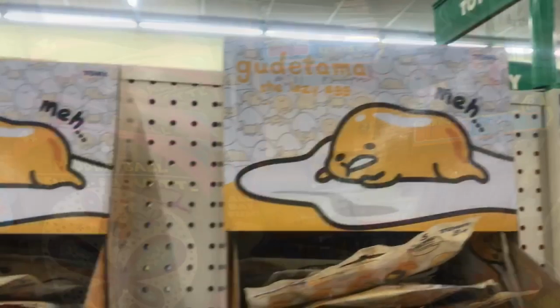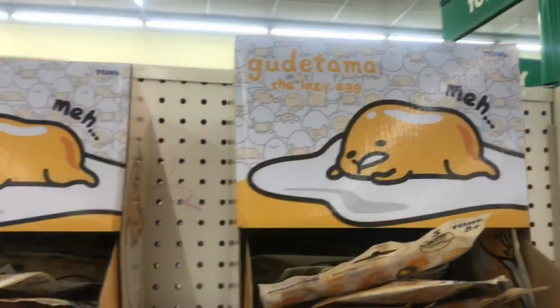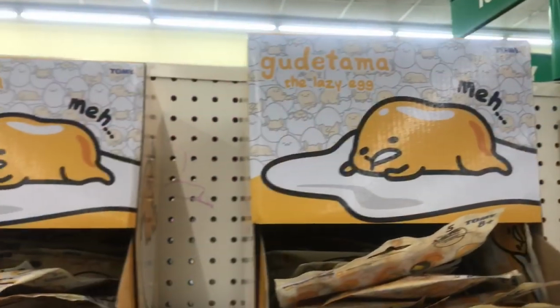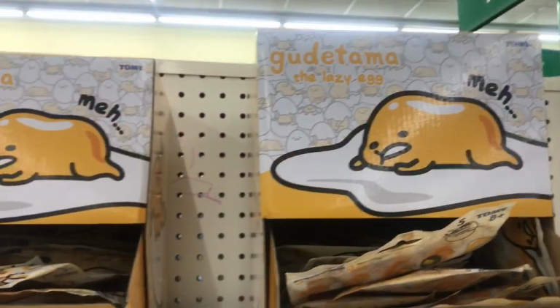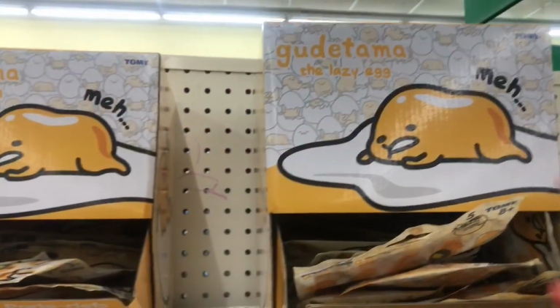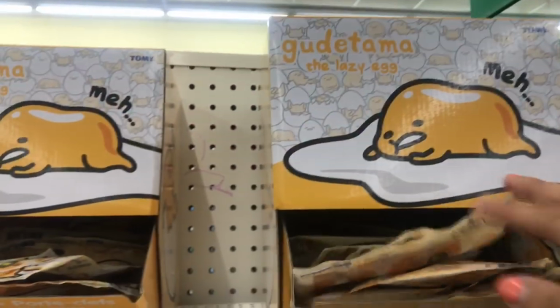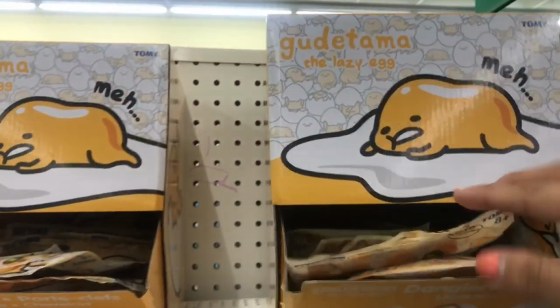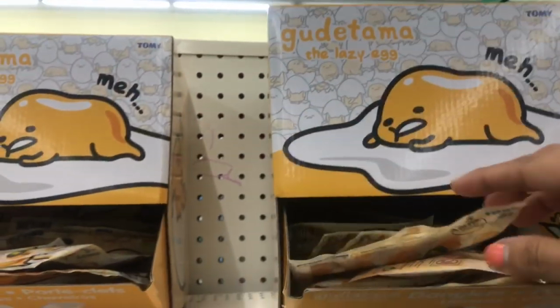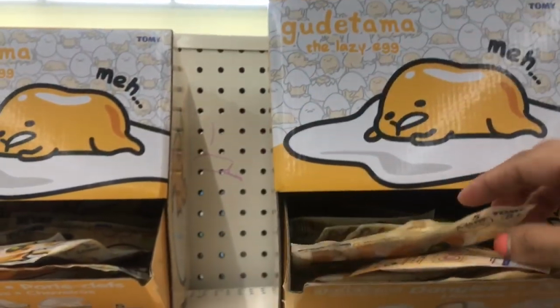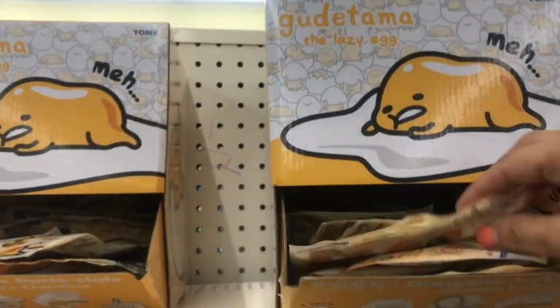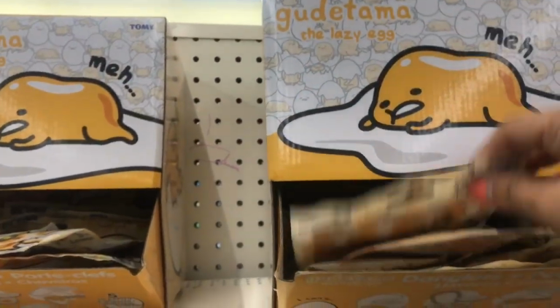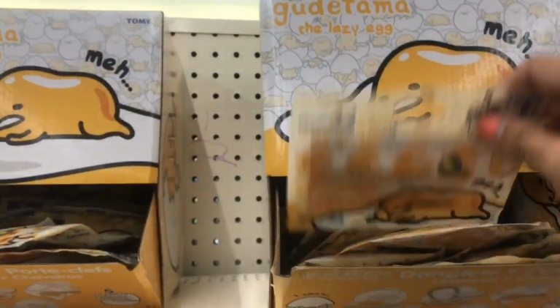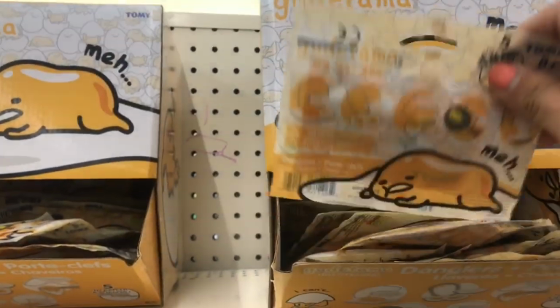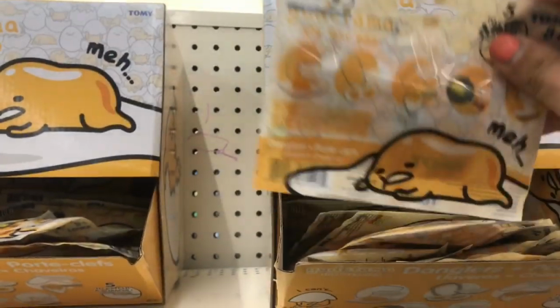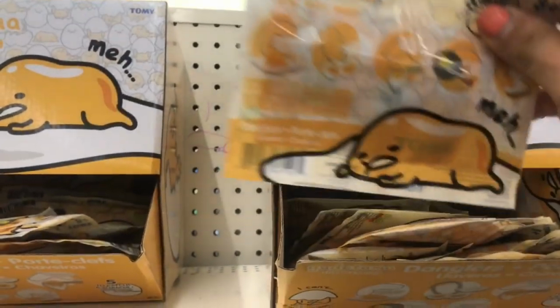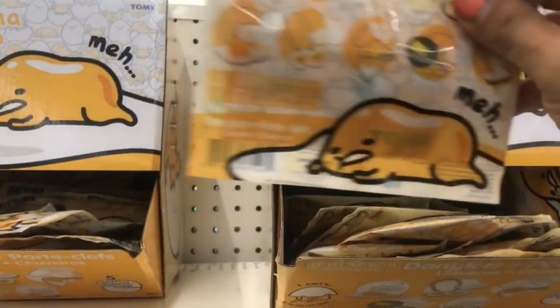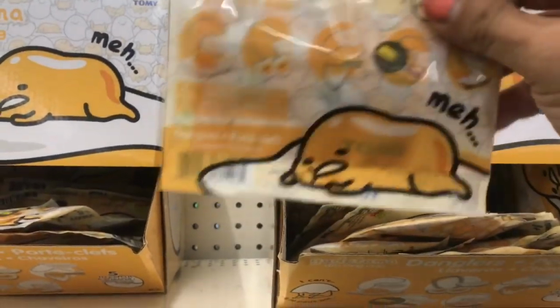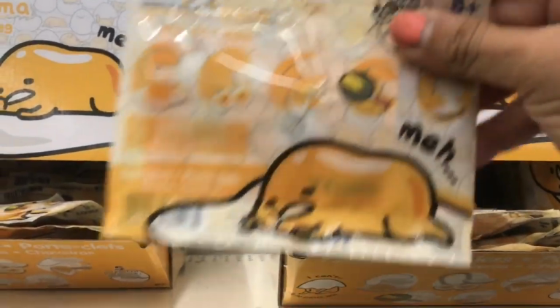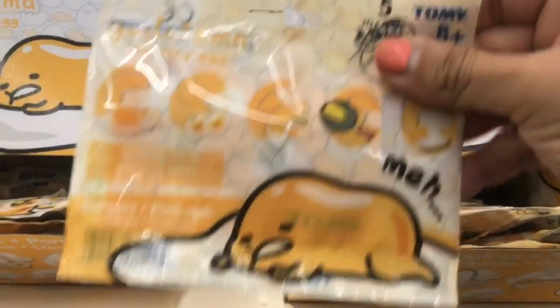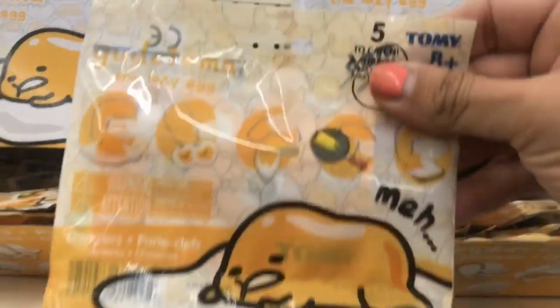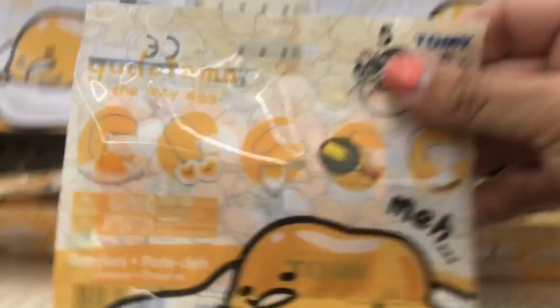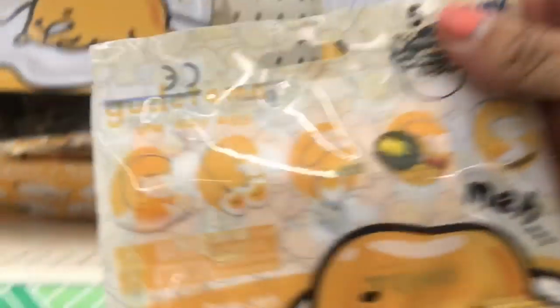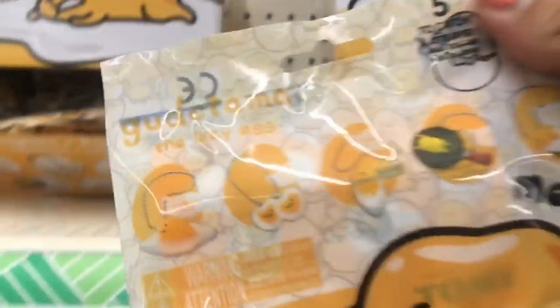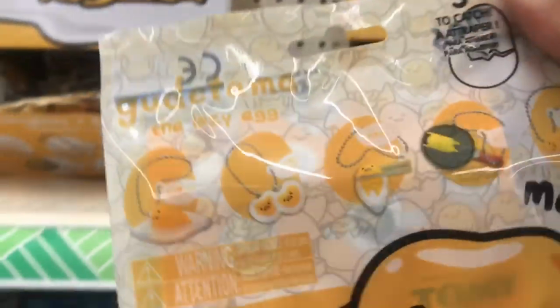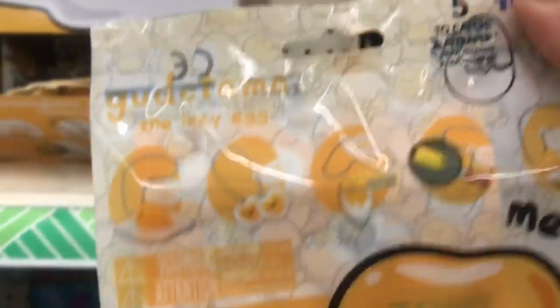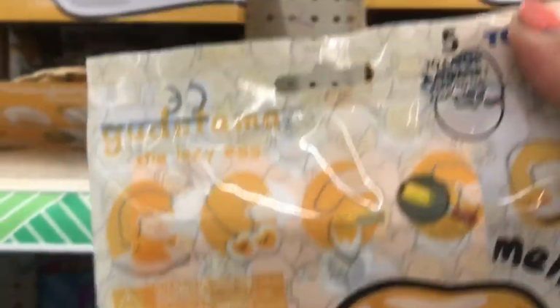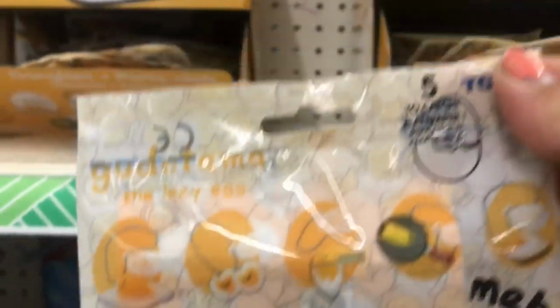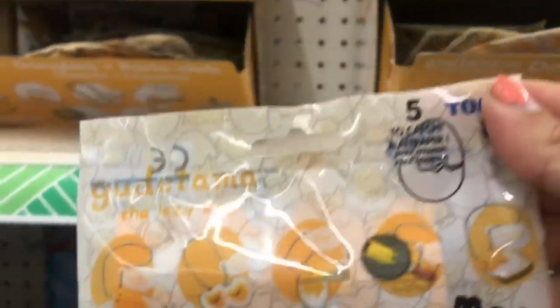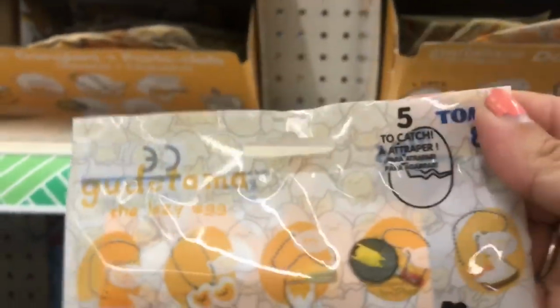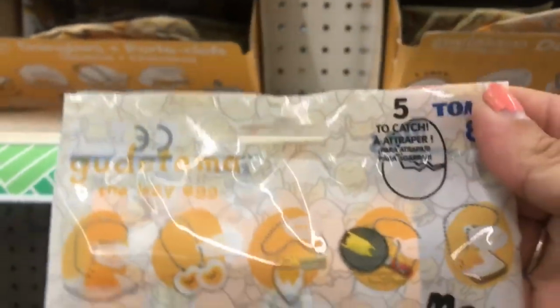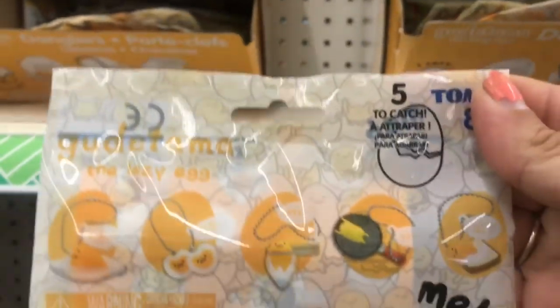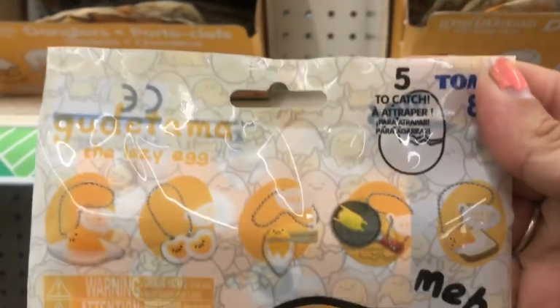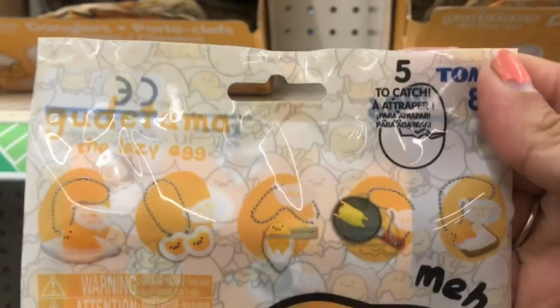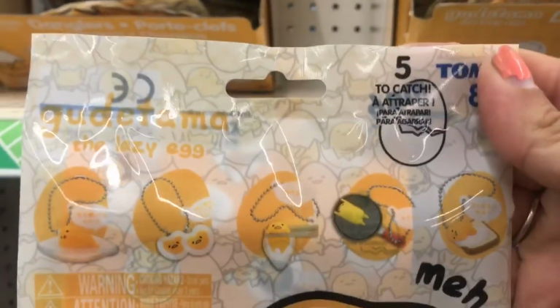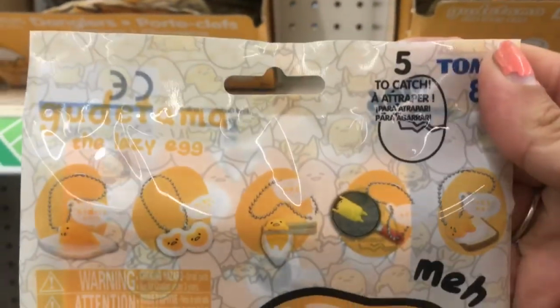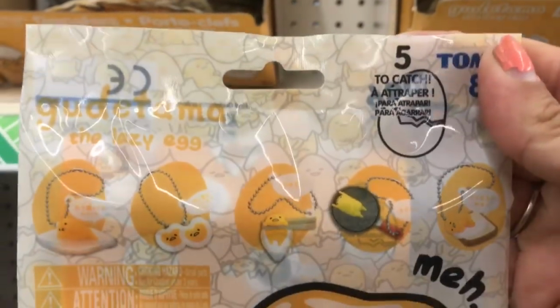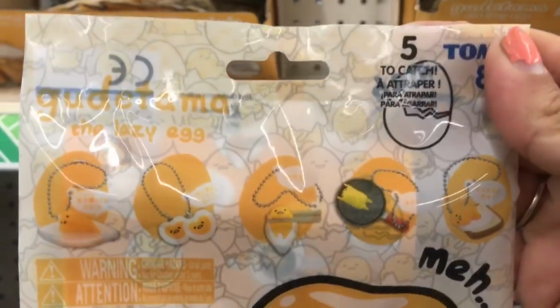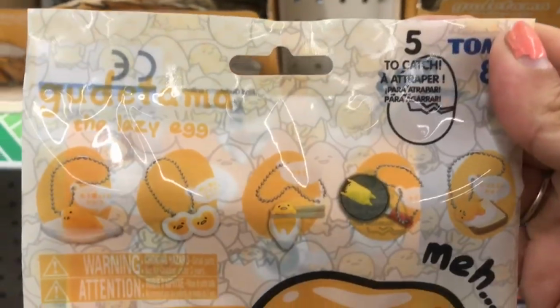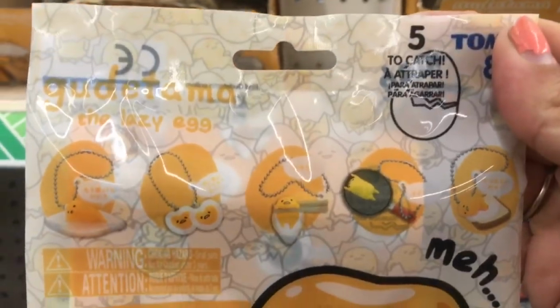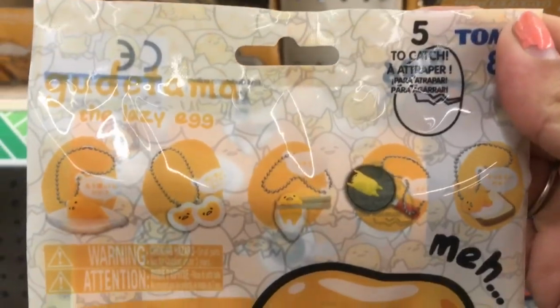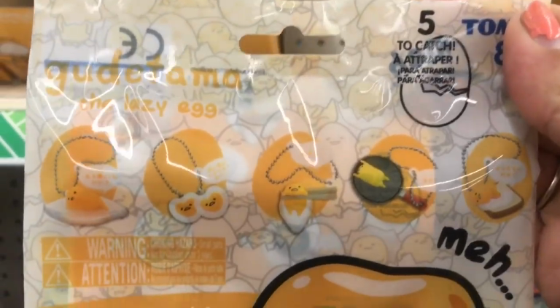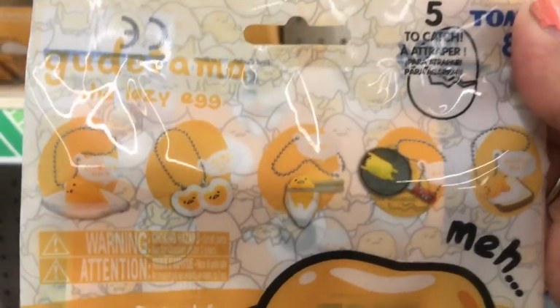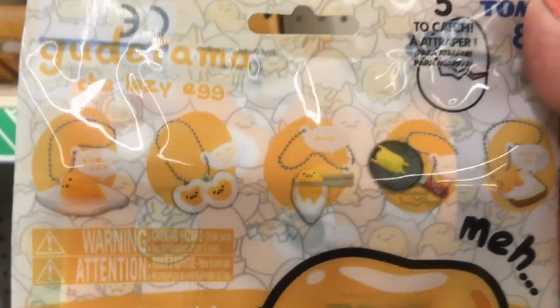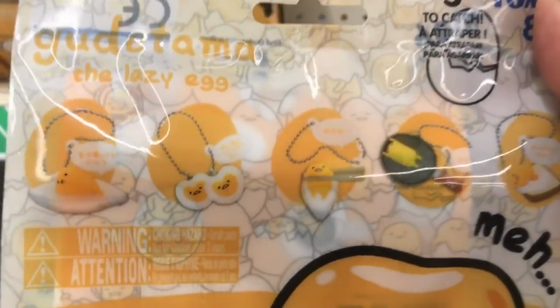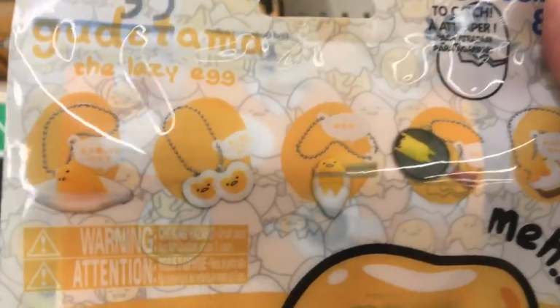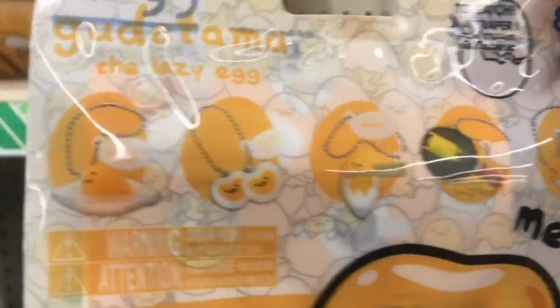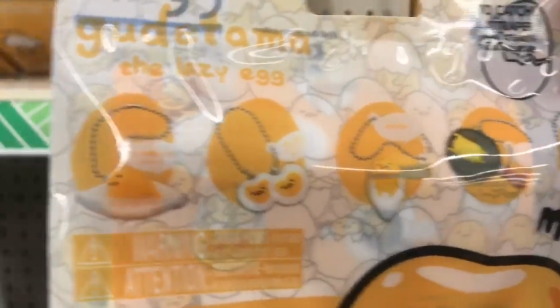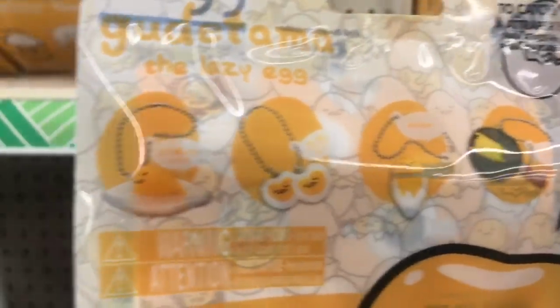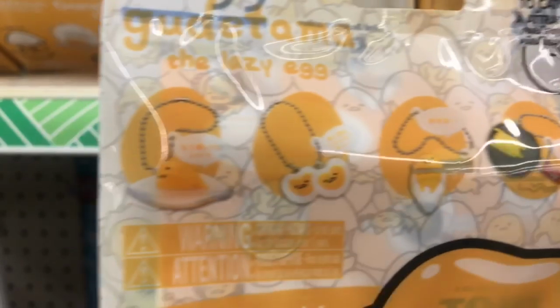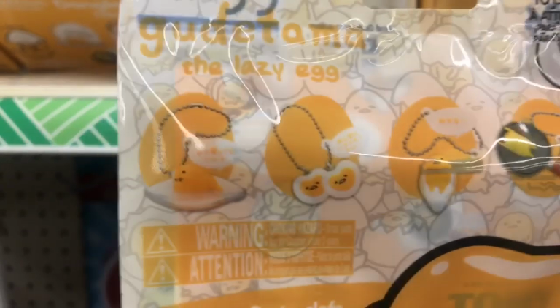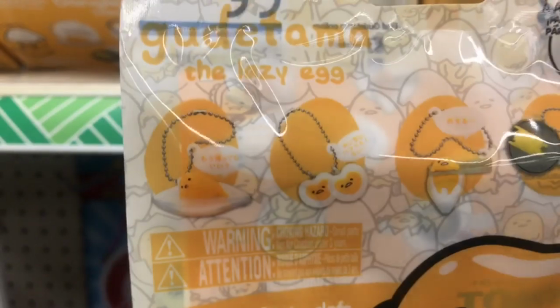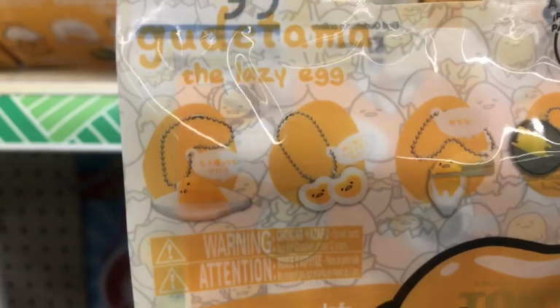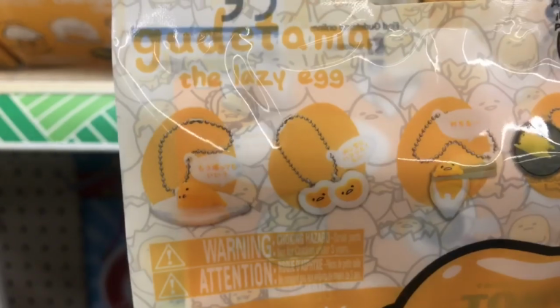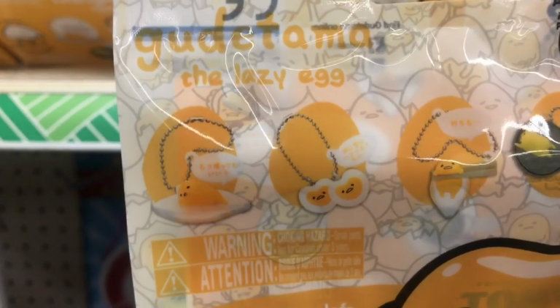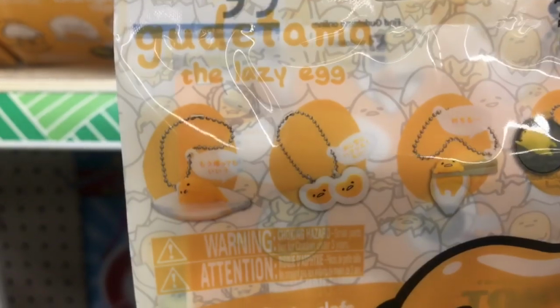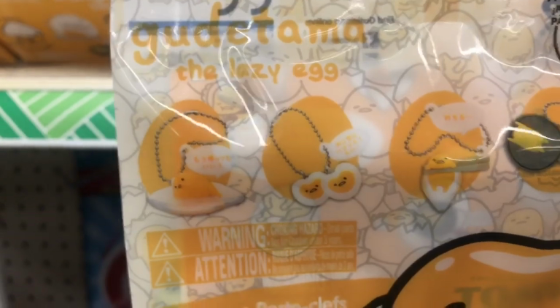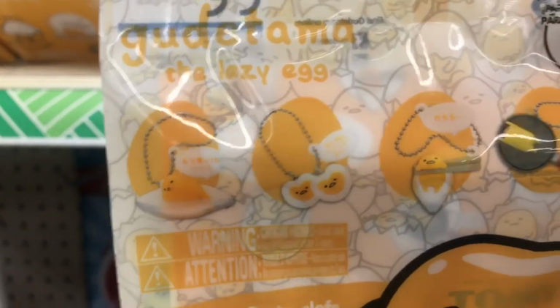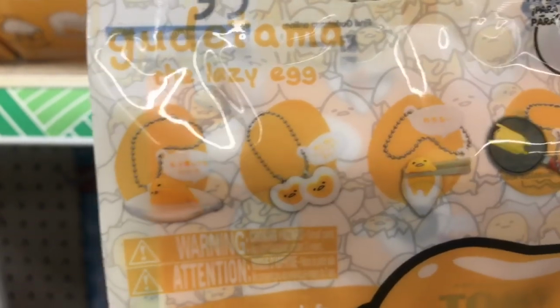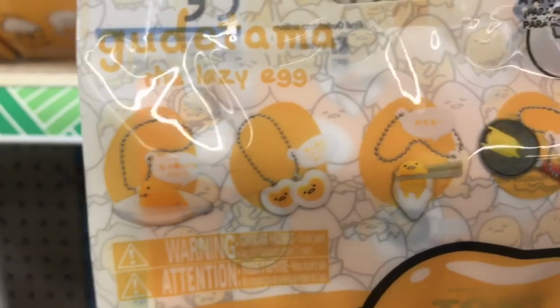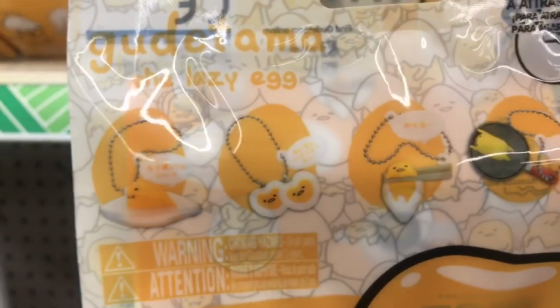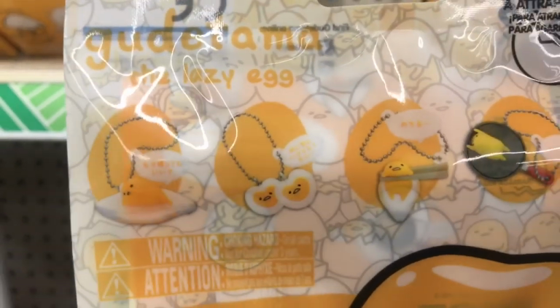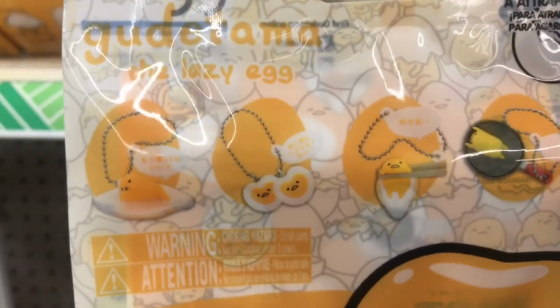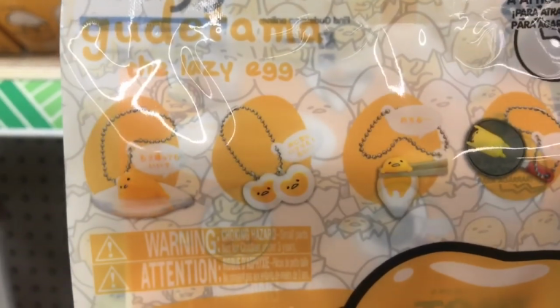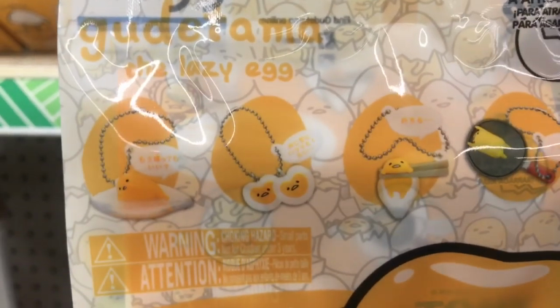And then we have this lazy egg — these are the five that you can collect.